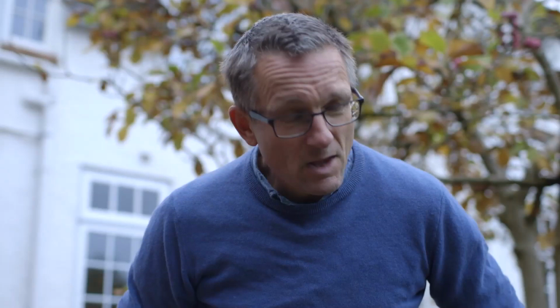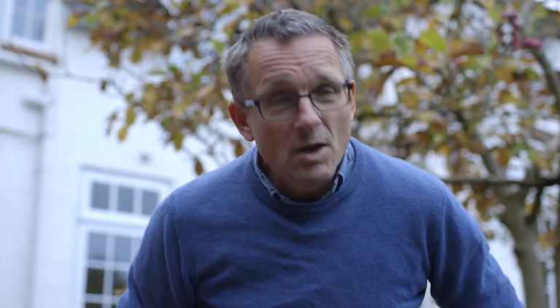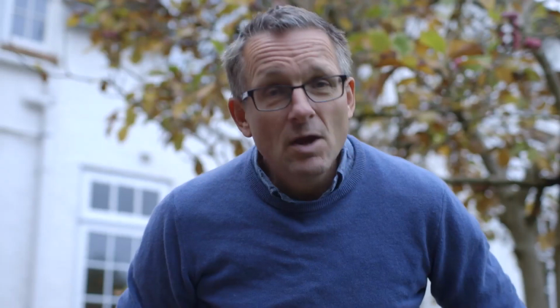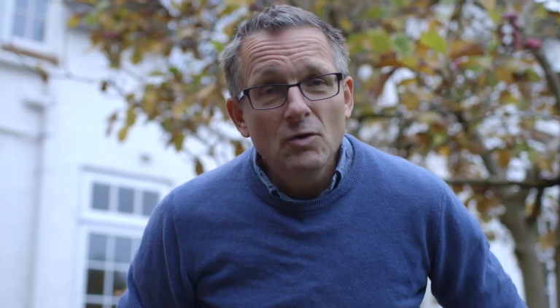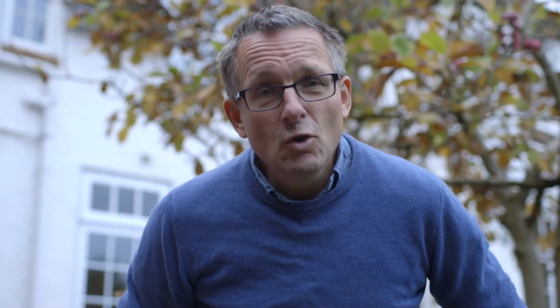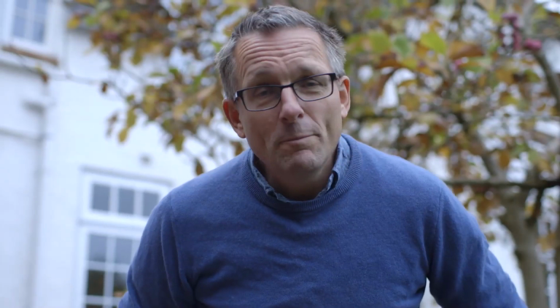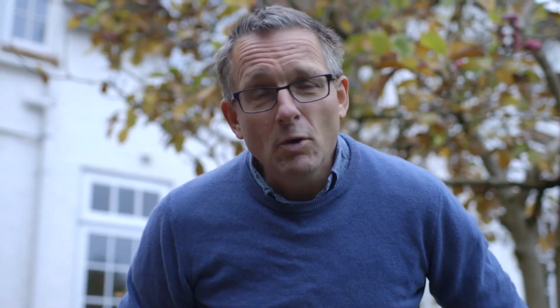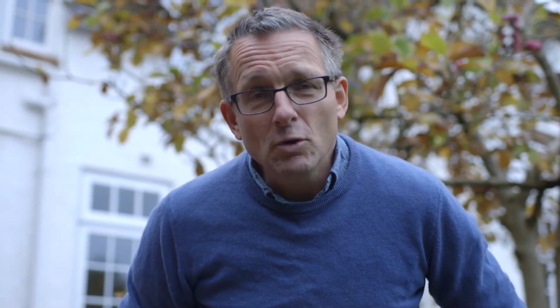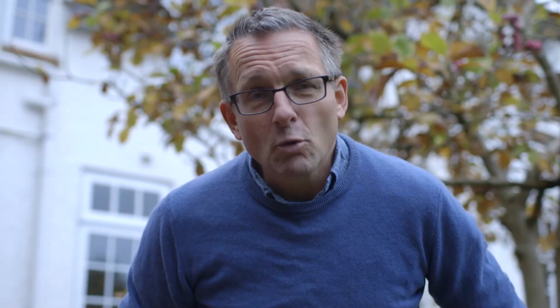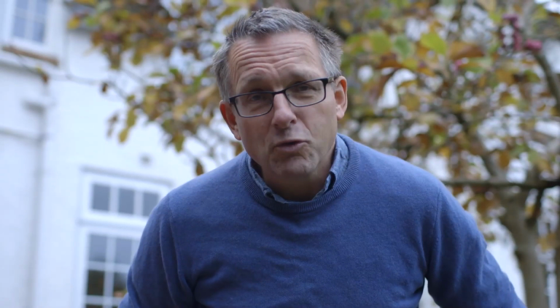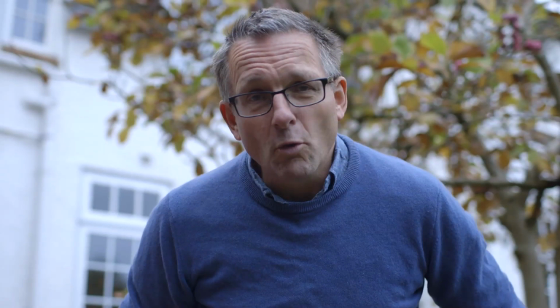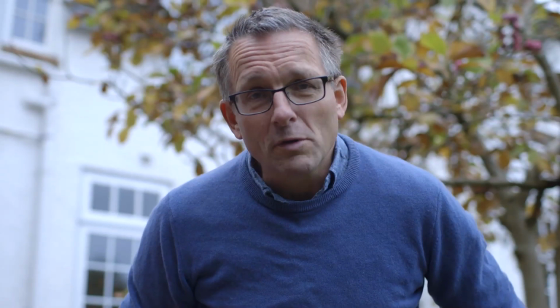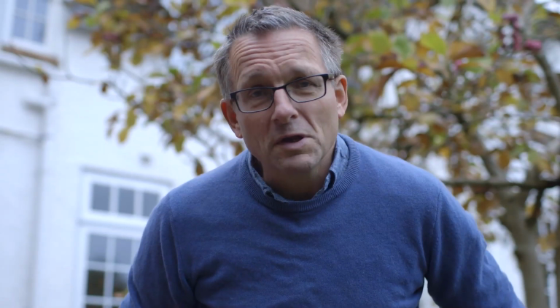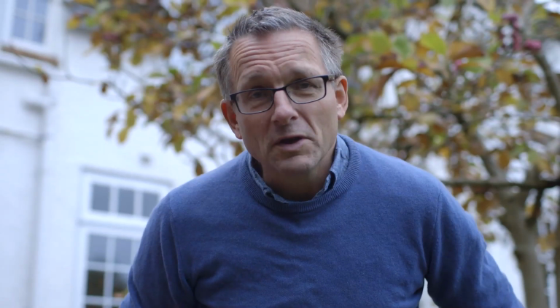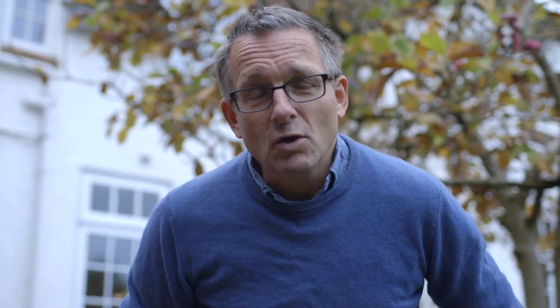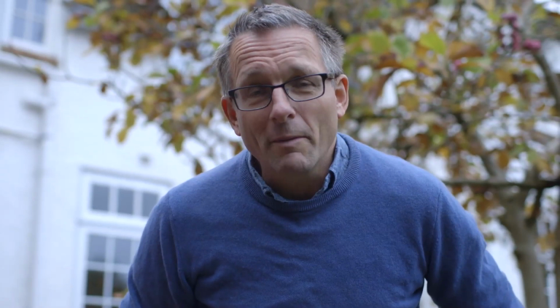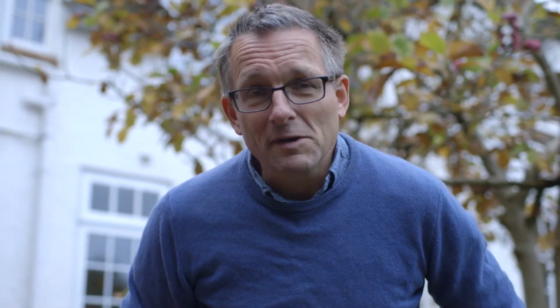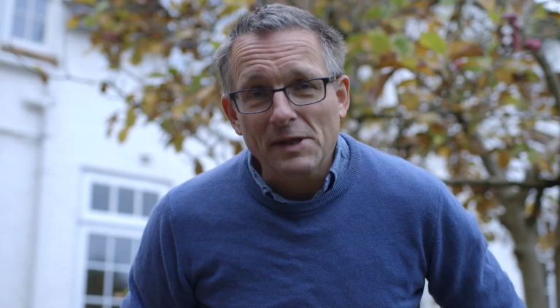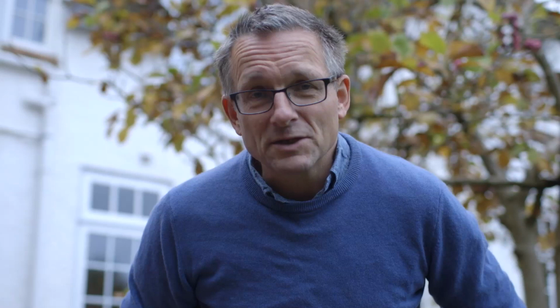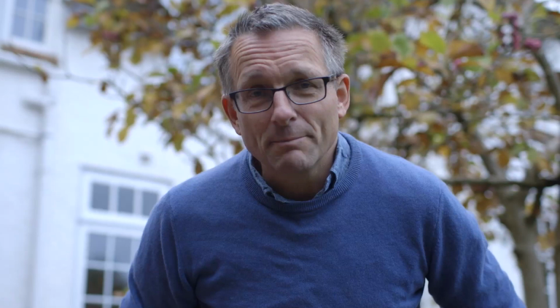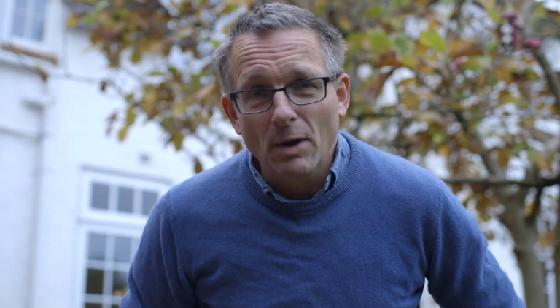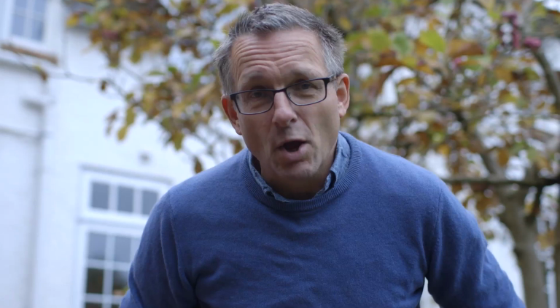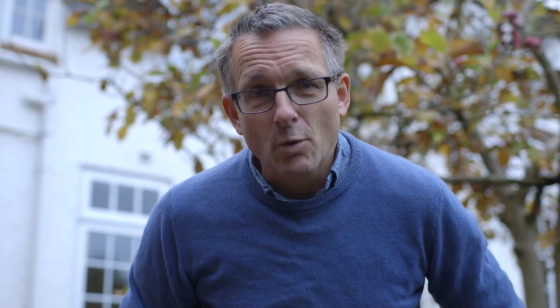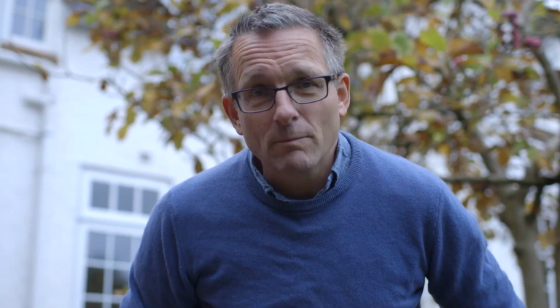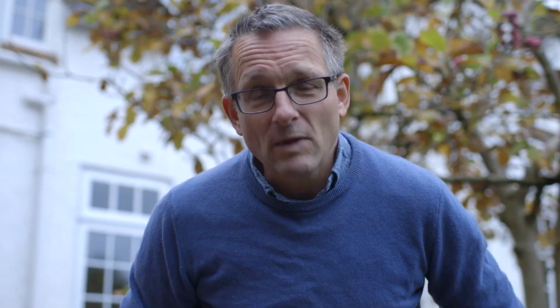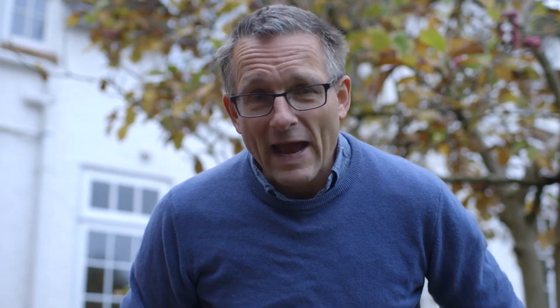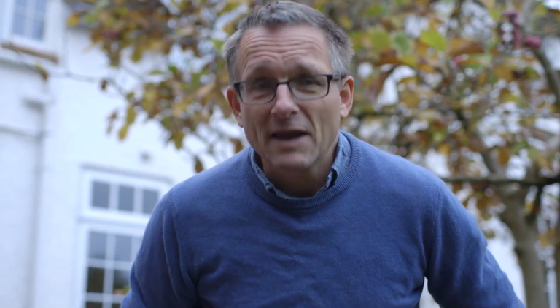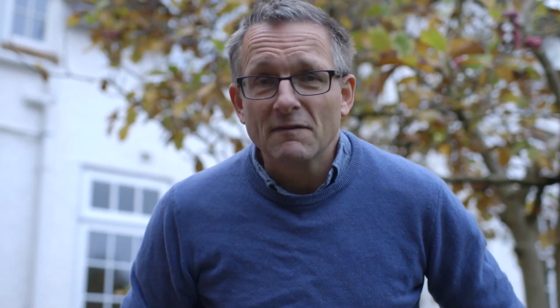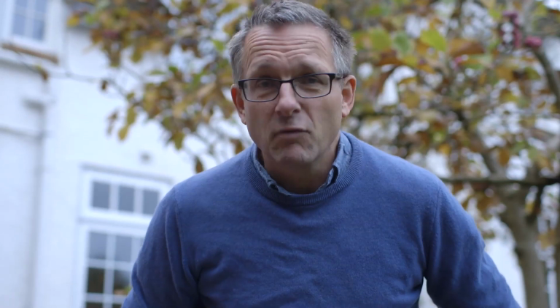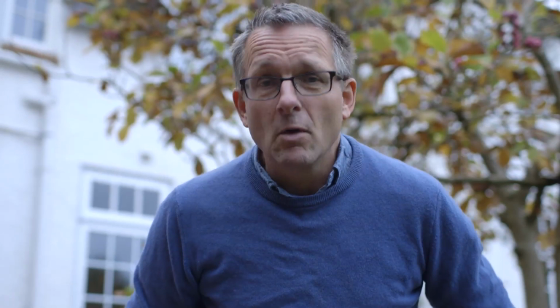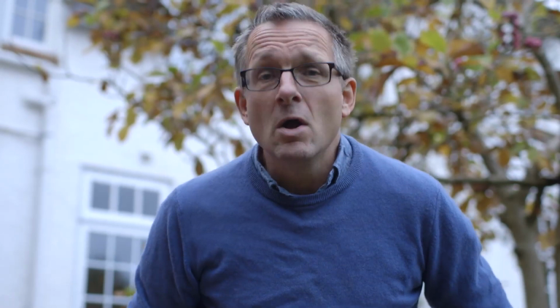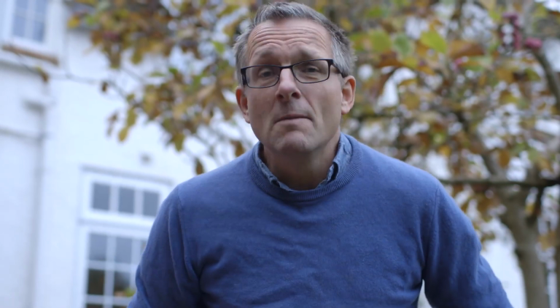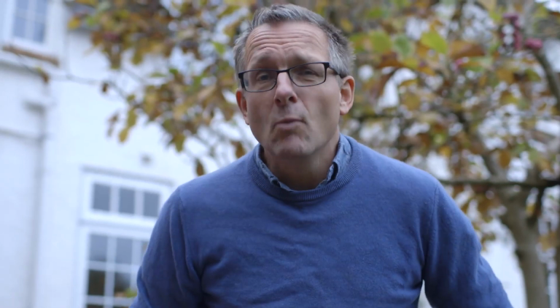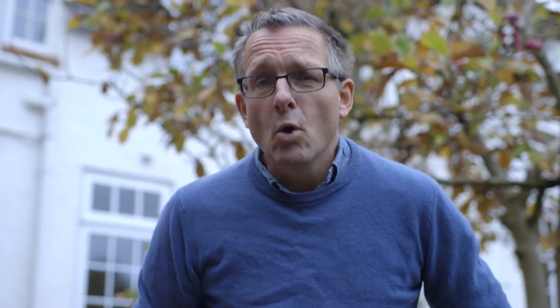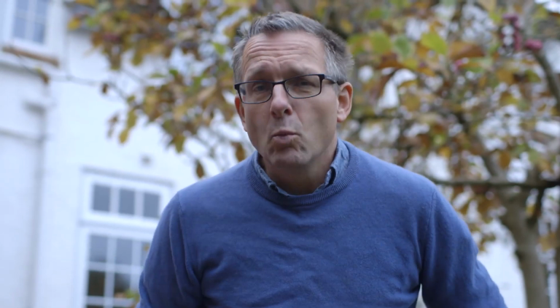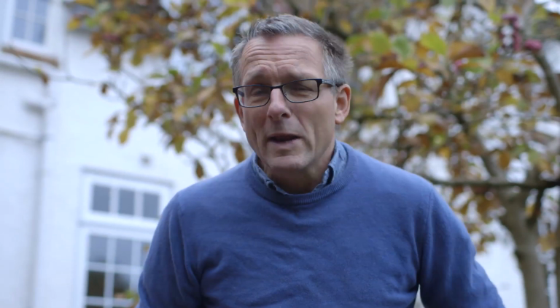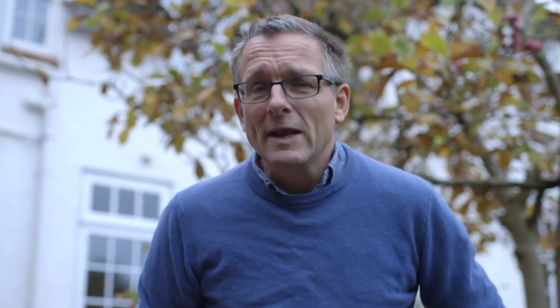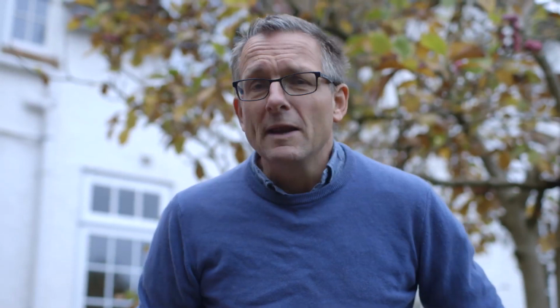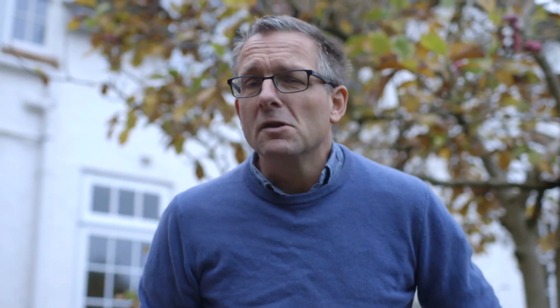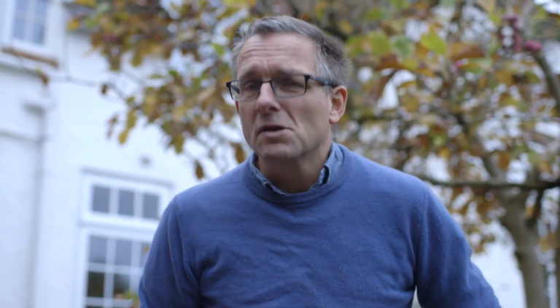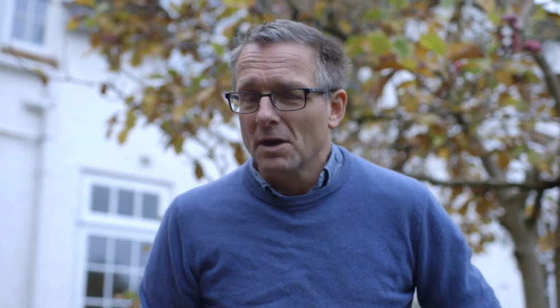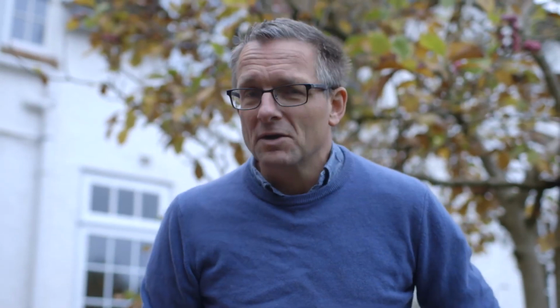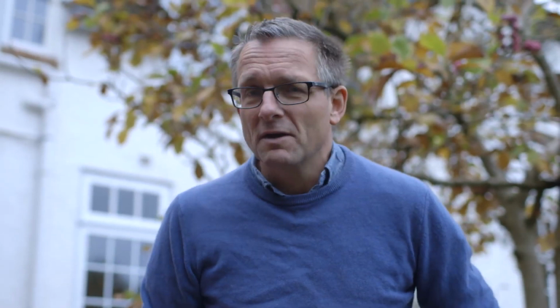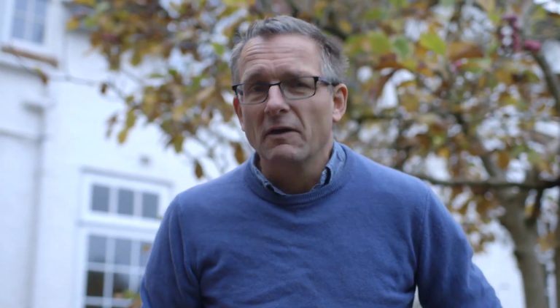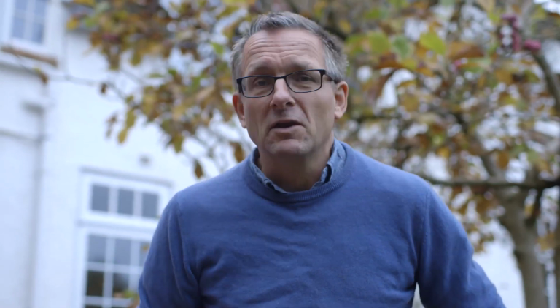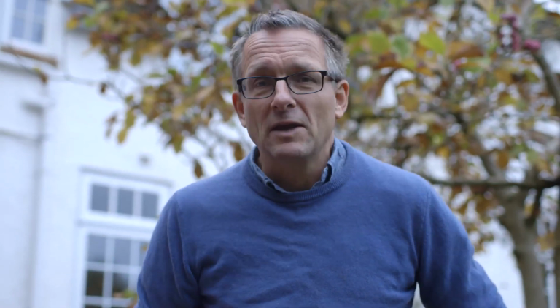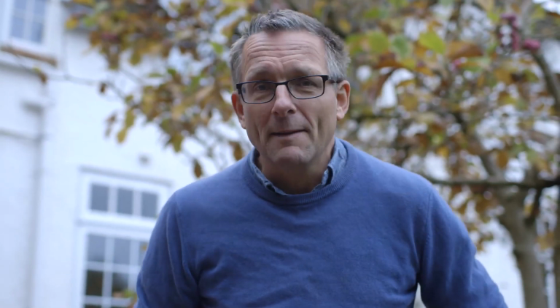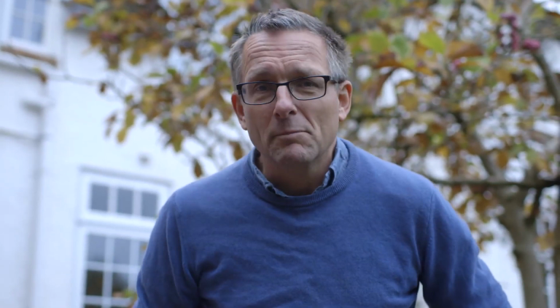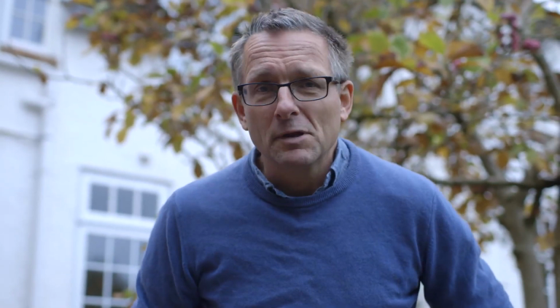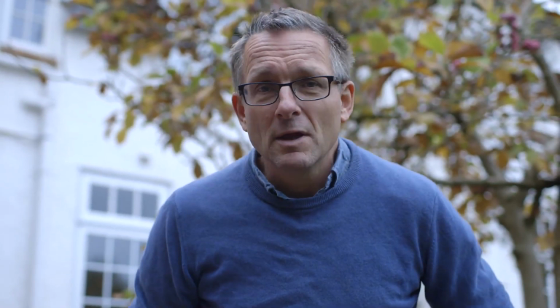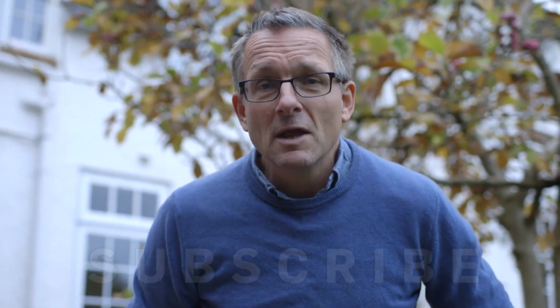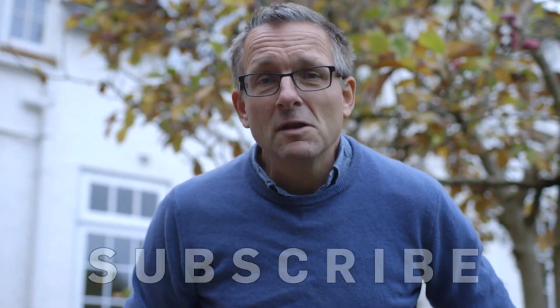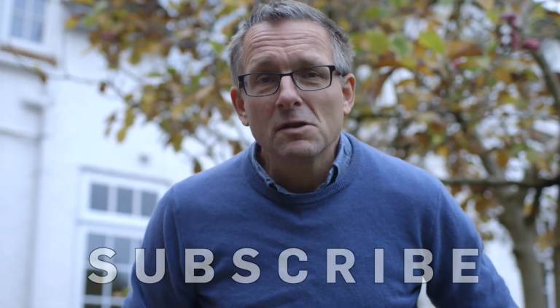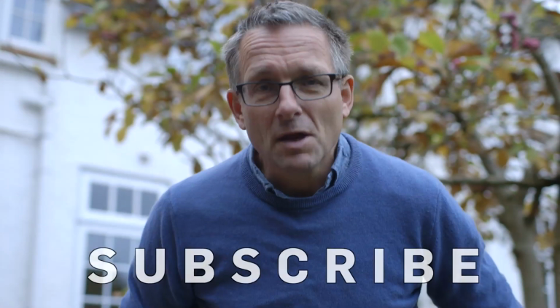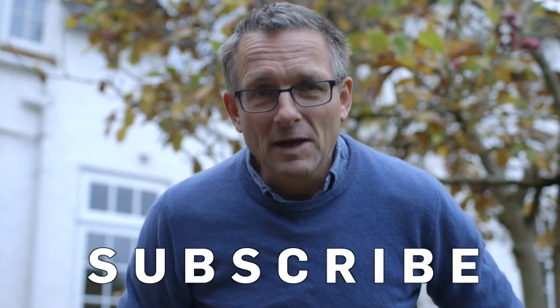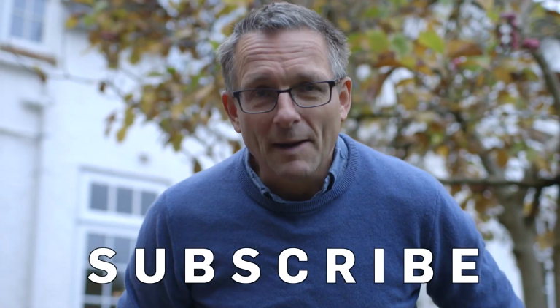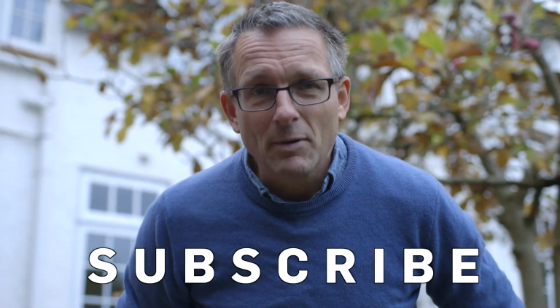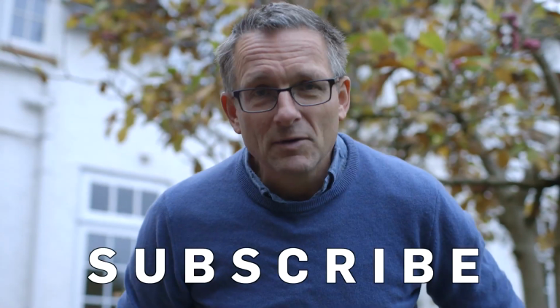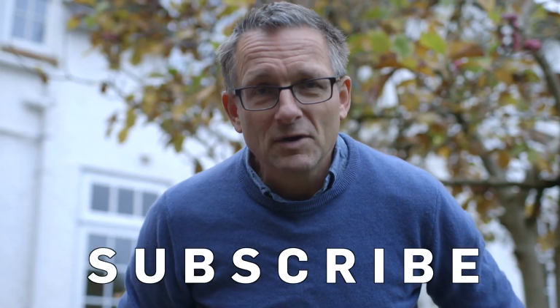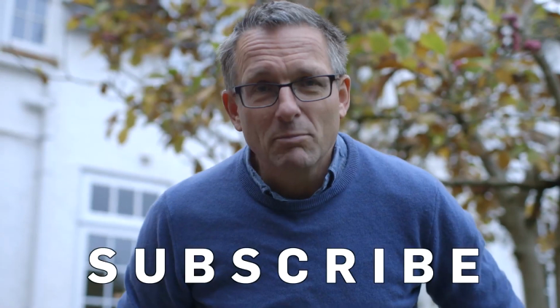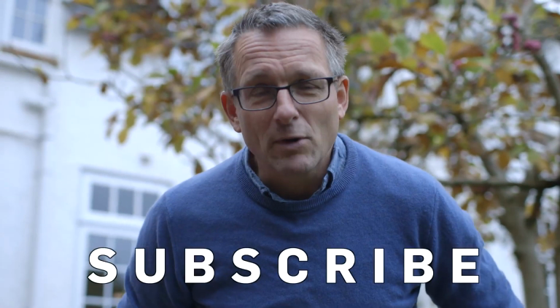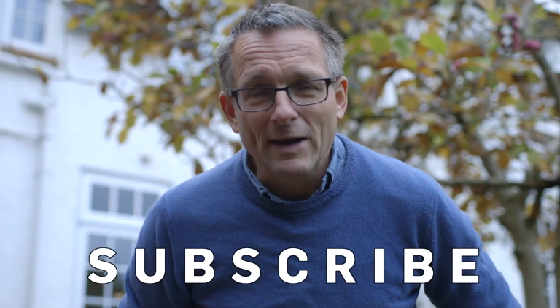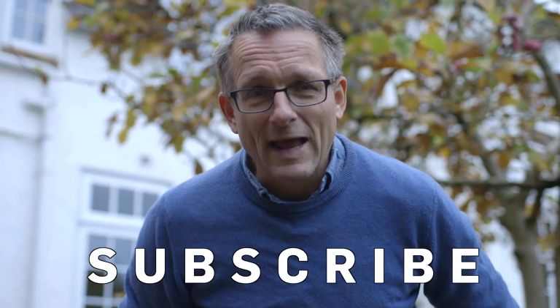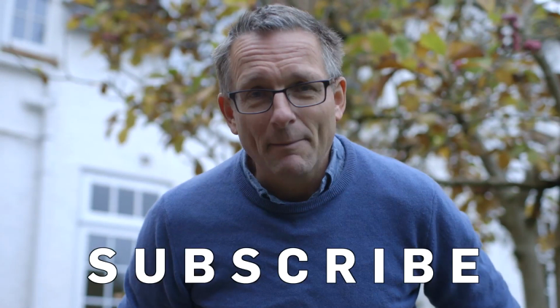Do put your thoughts in the comment section below, and for more weekly scientific tips, sign up to Brit Lab.